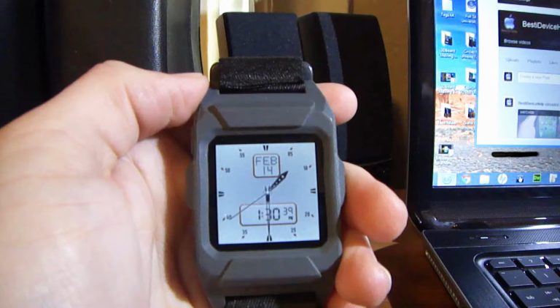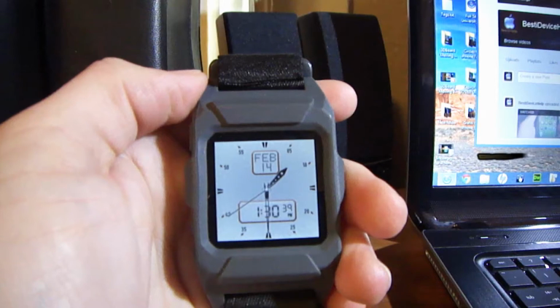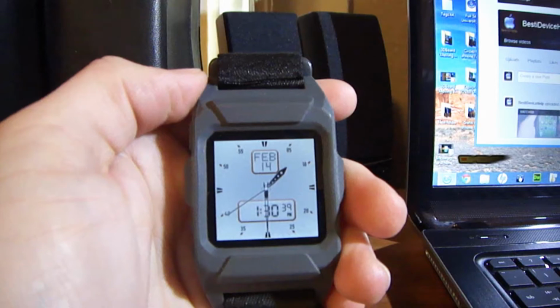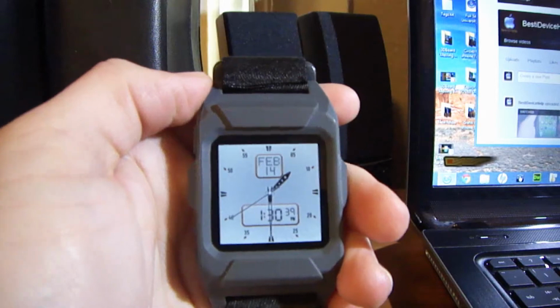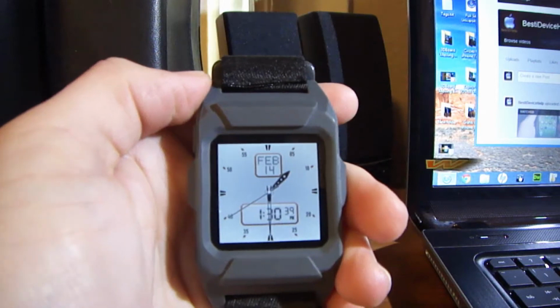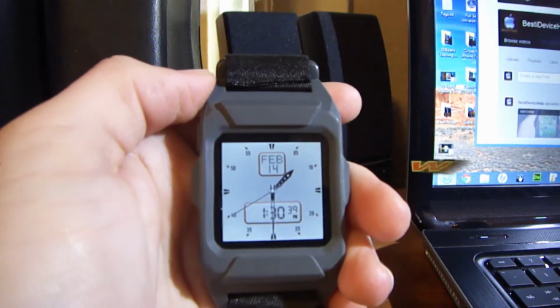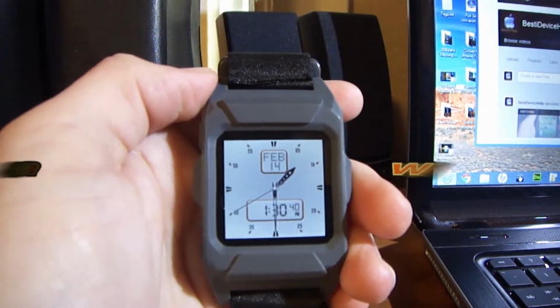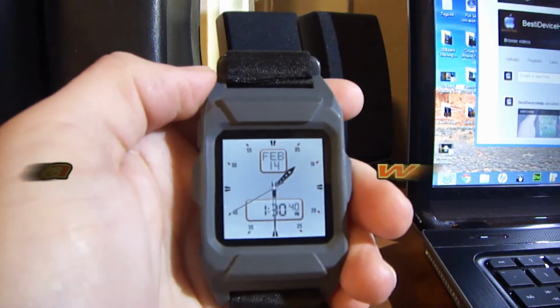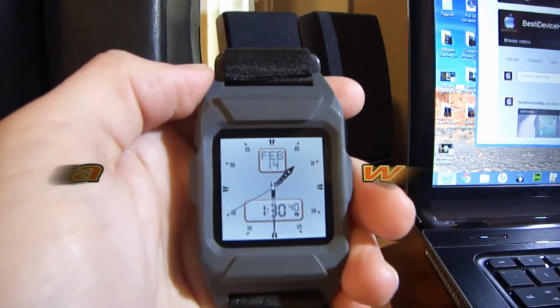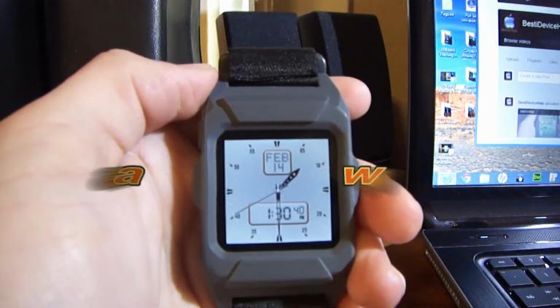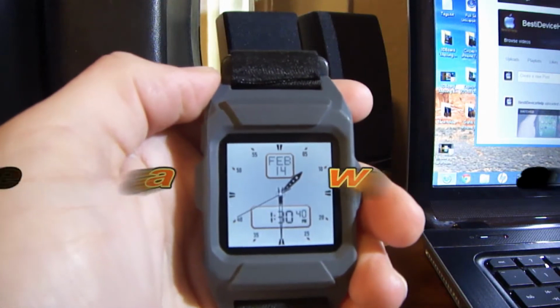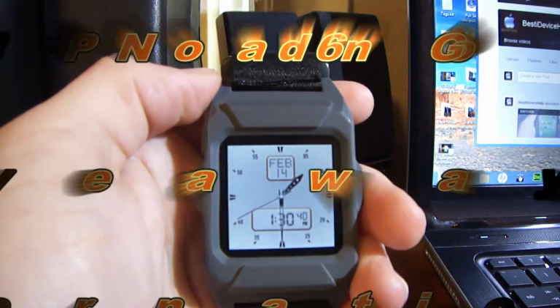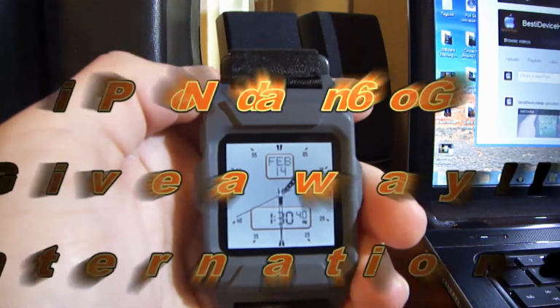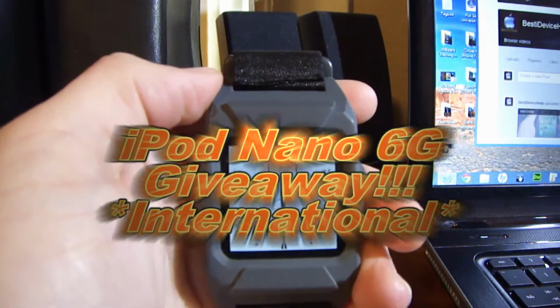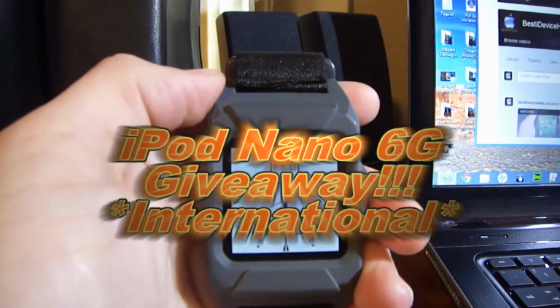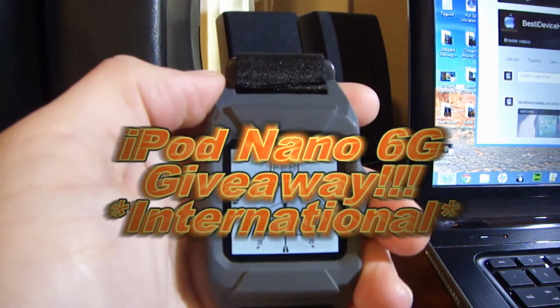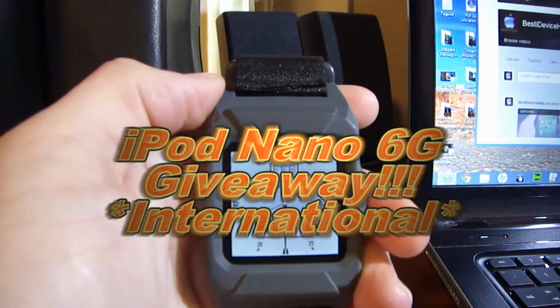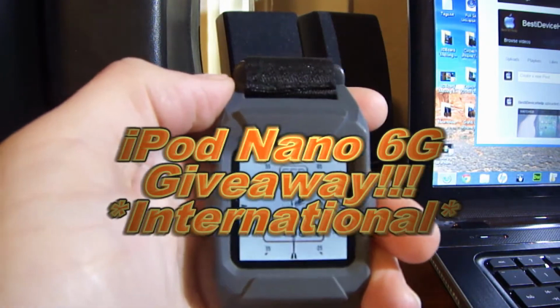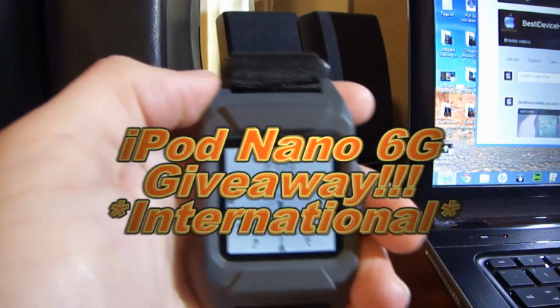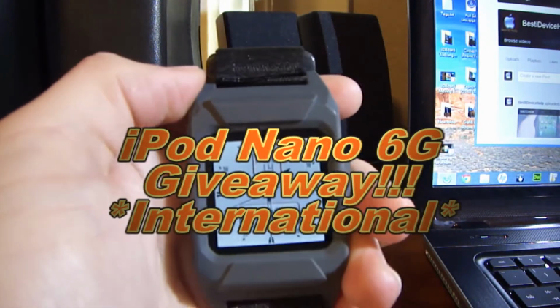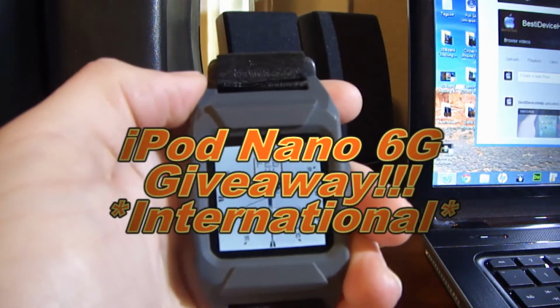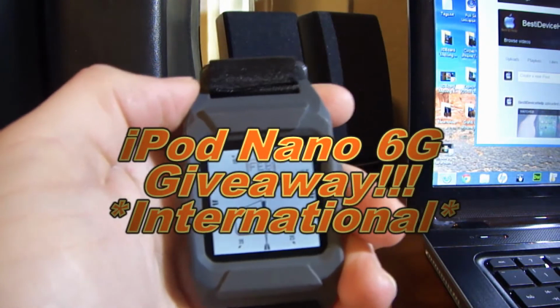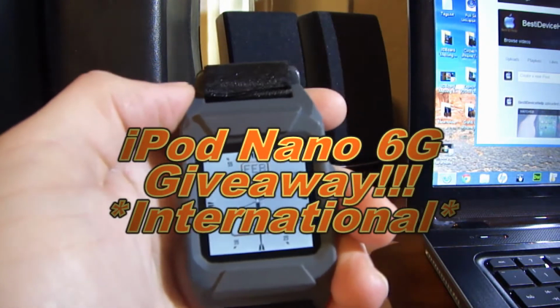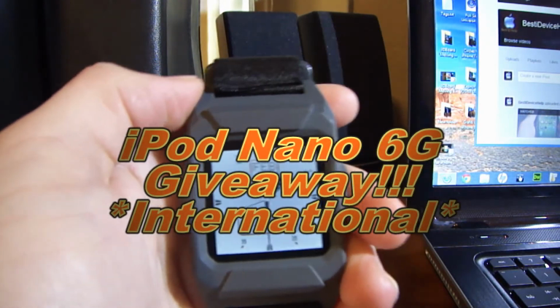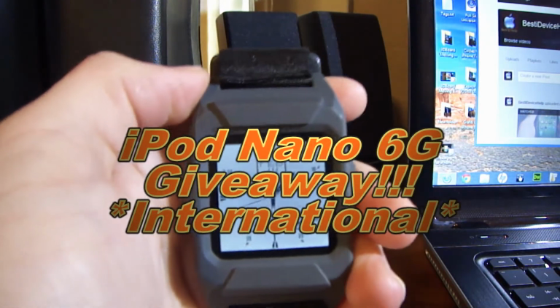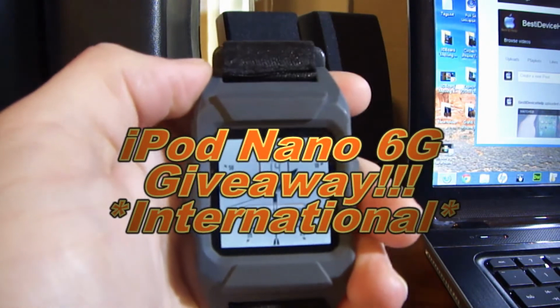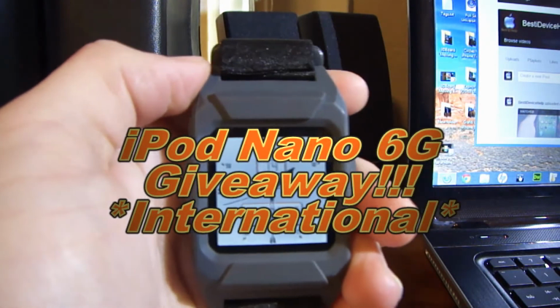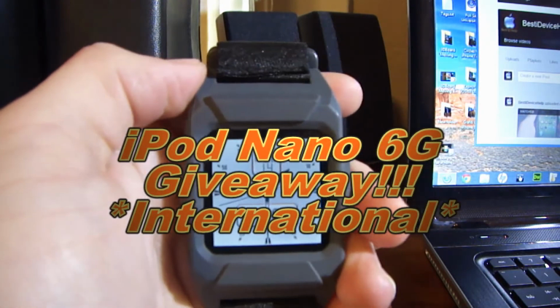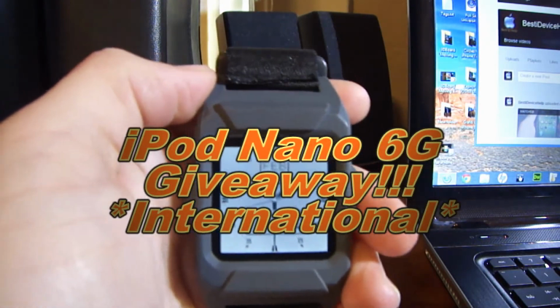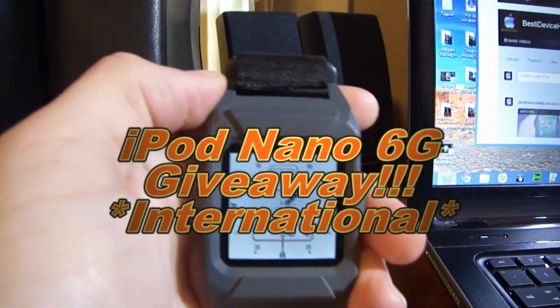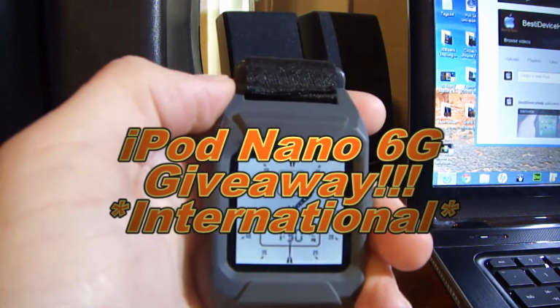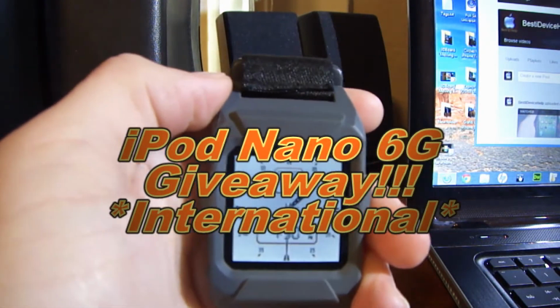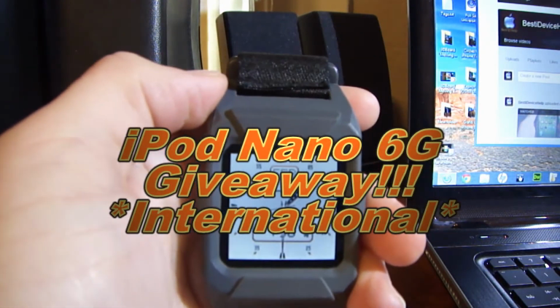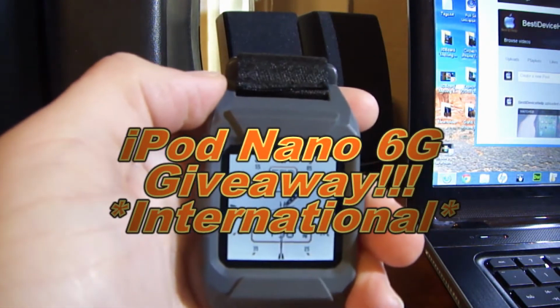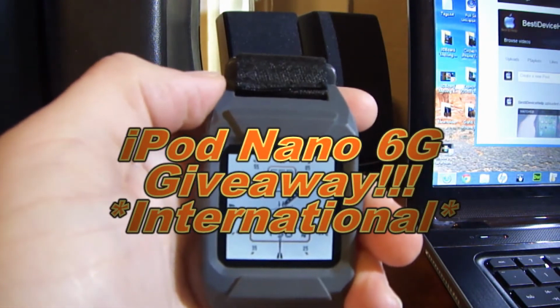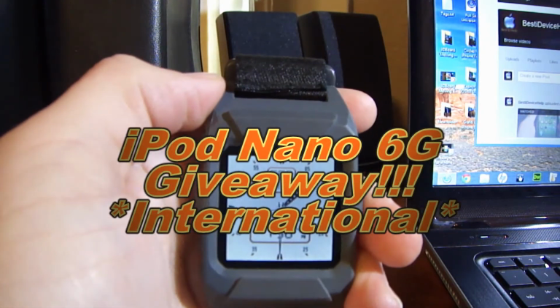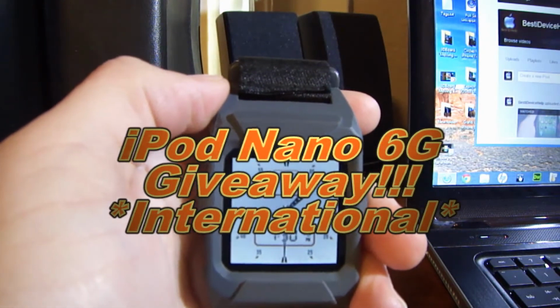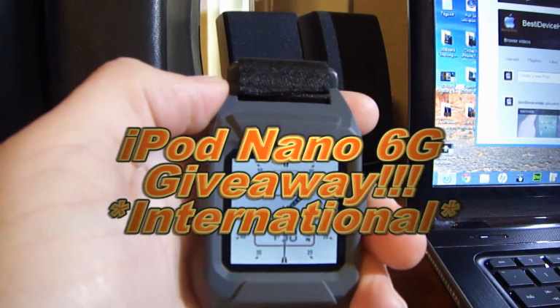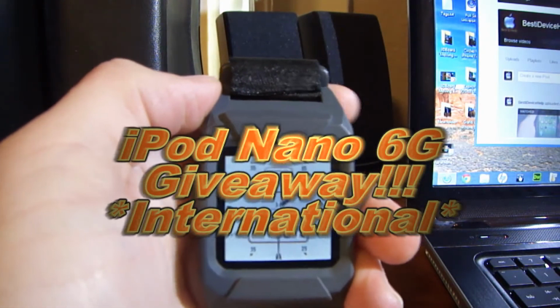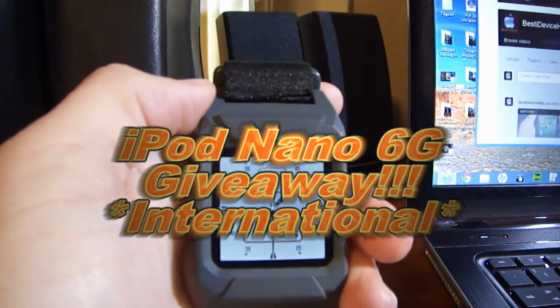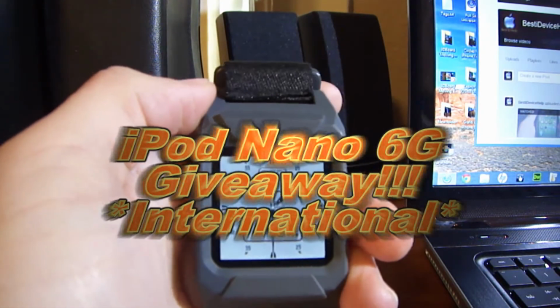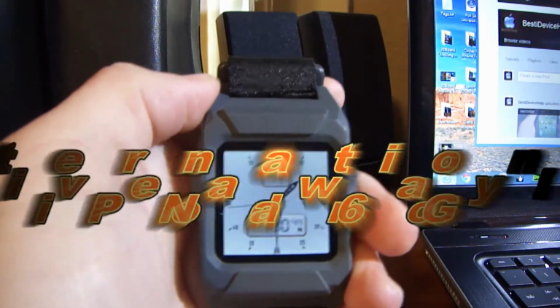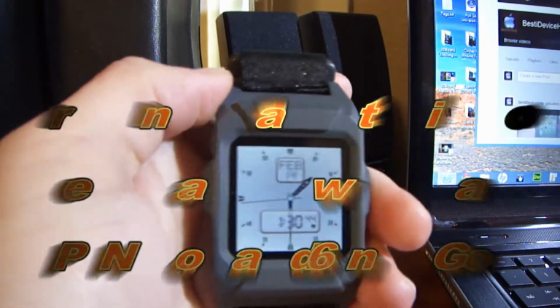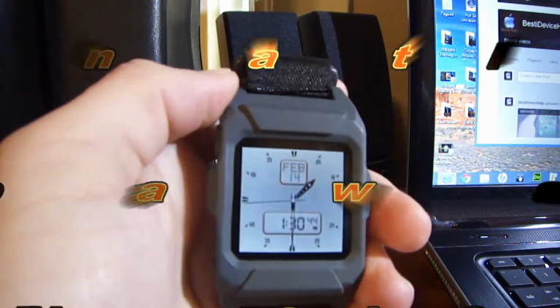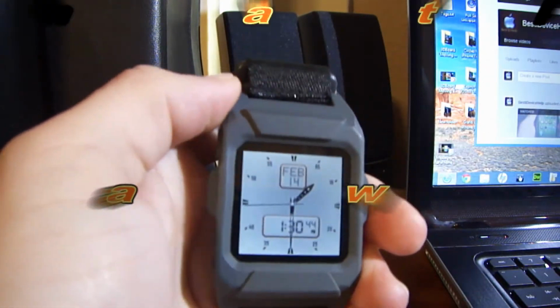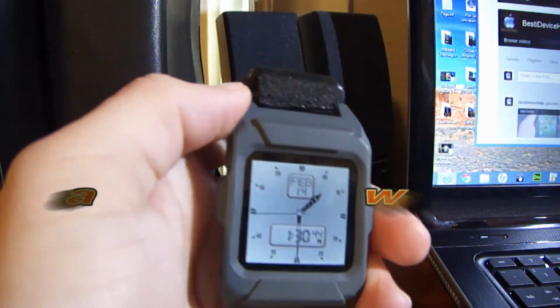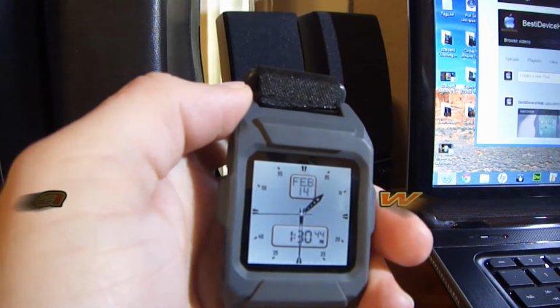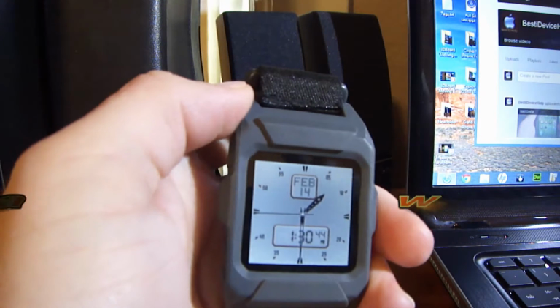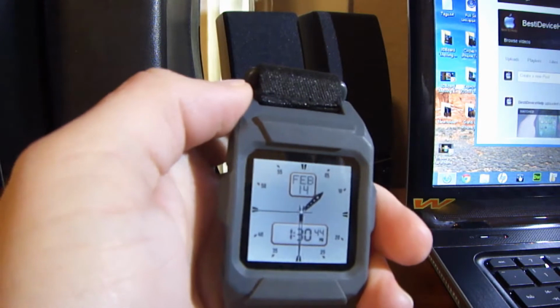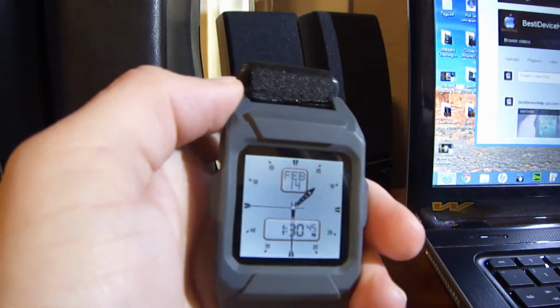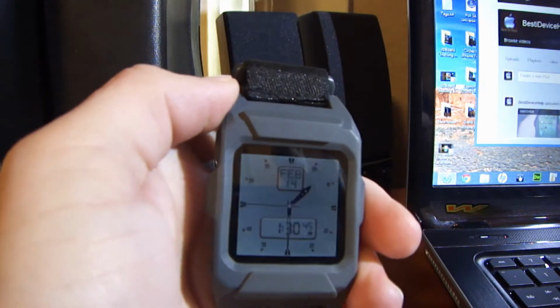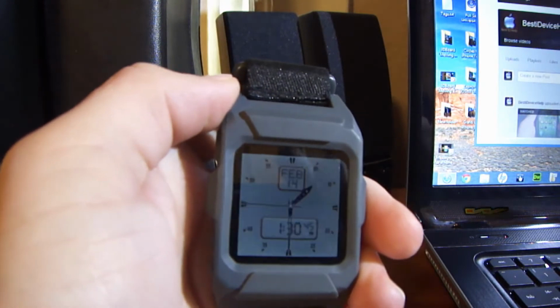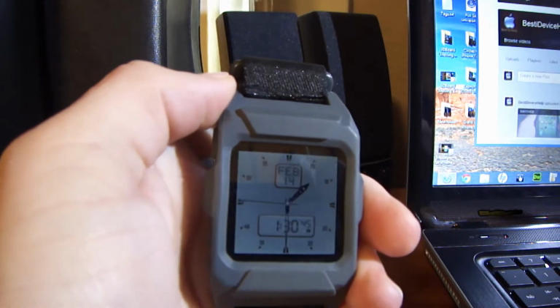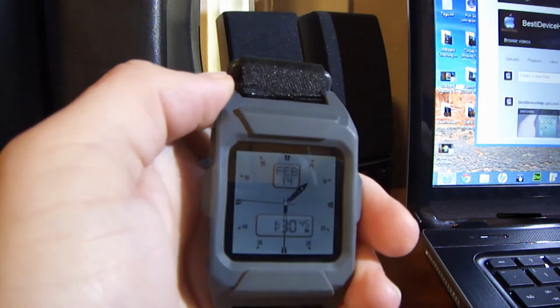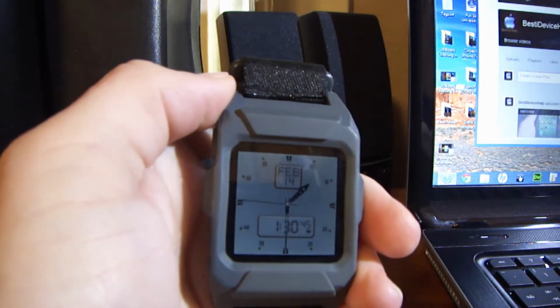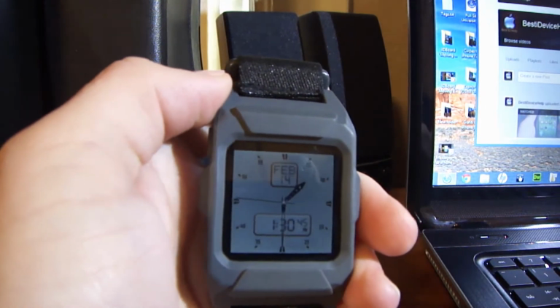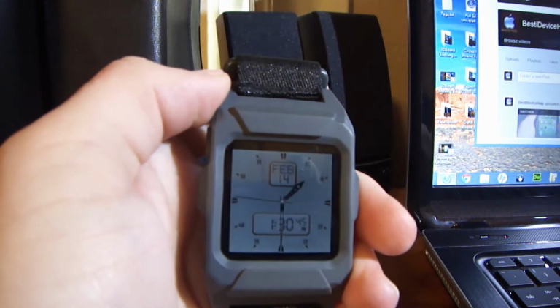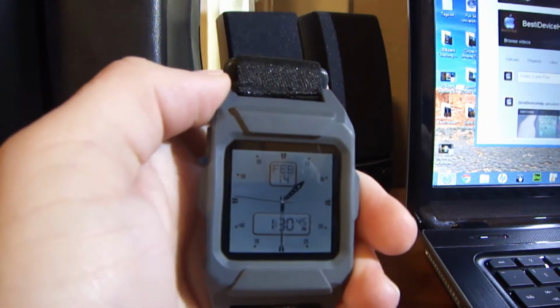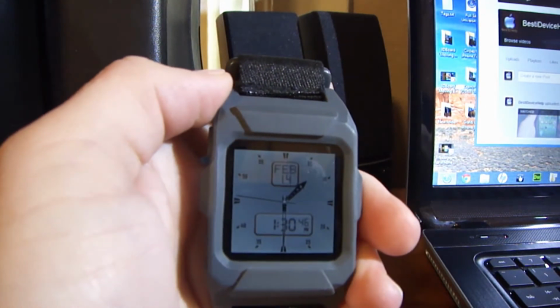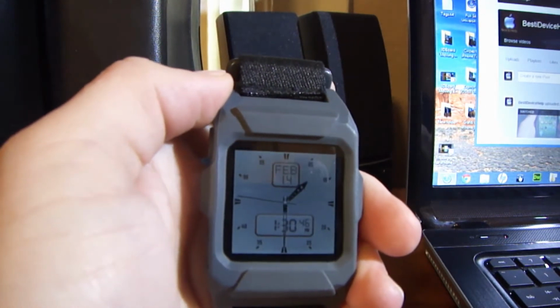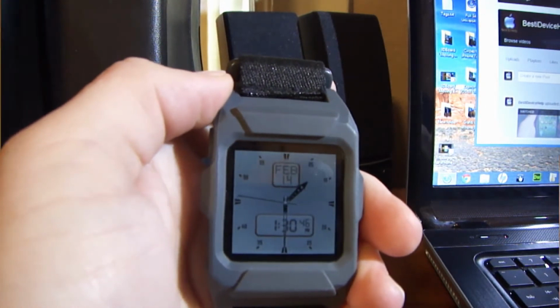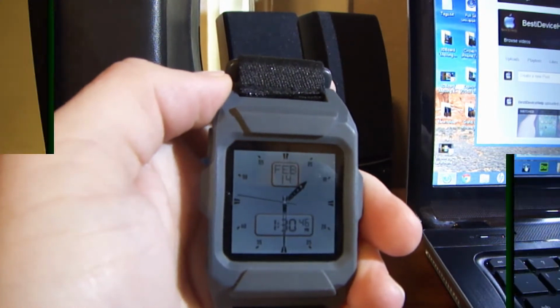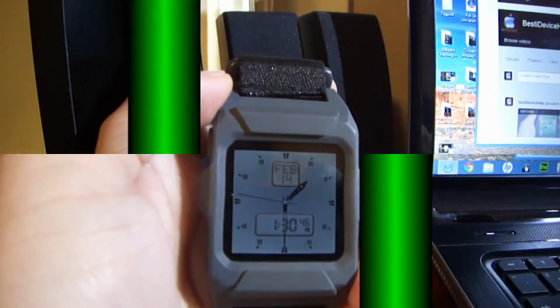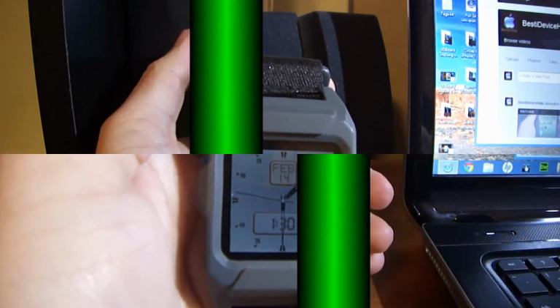iPod Nano 6th Gen Giveaway going on right now — rate the video up and leave a comment below for additional entries.